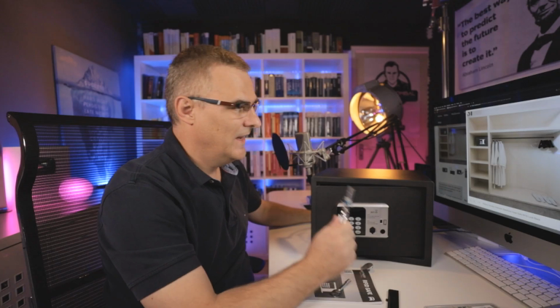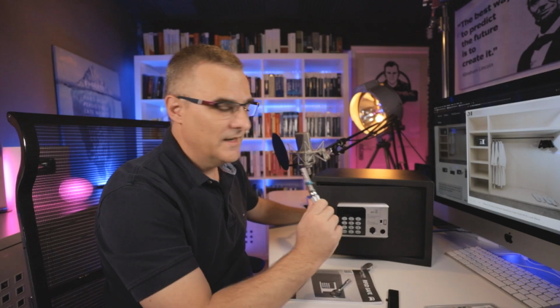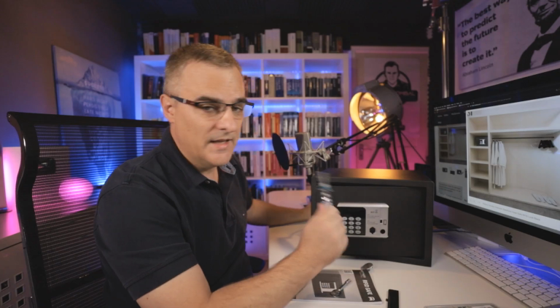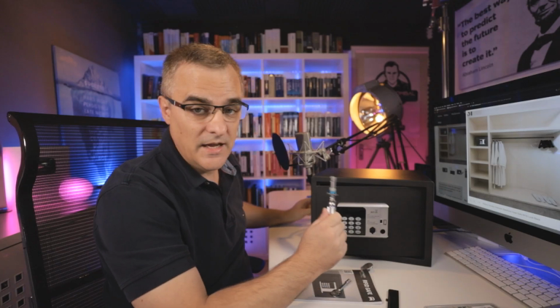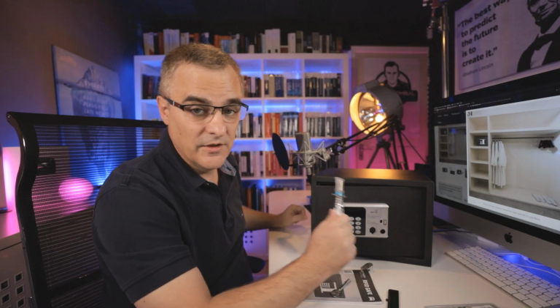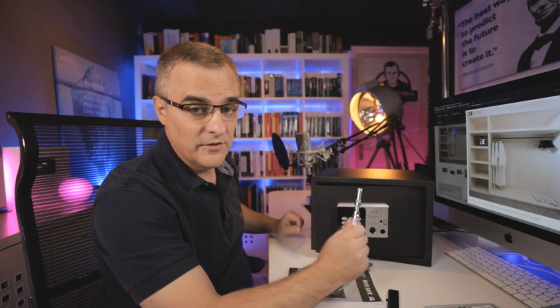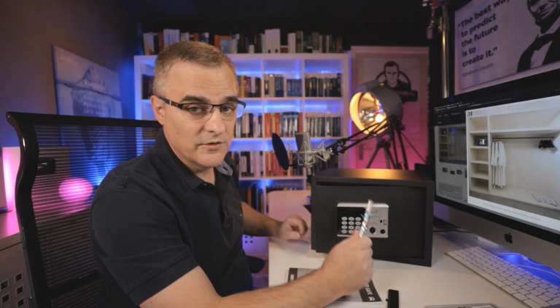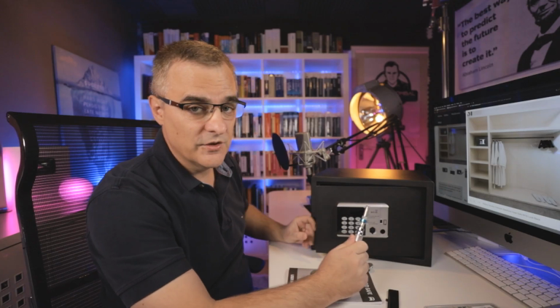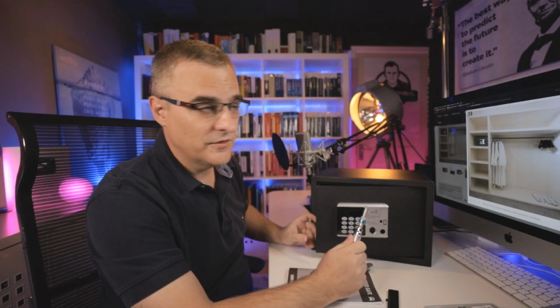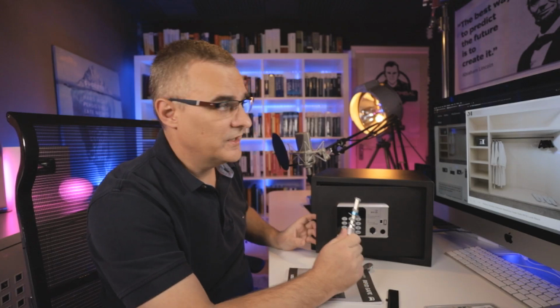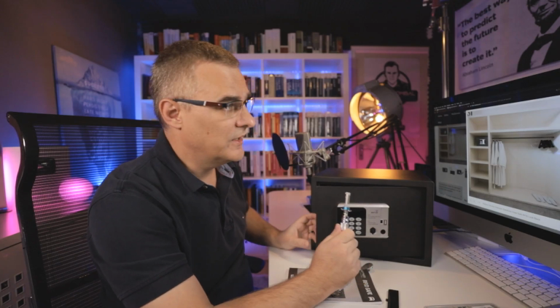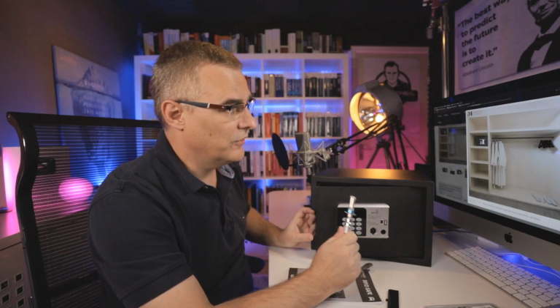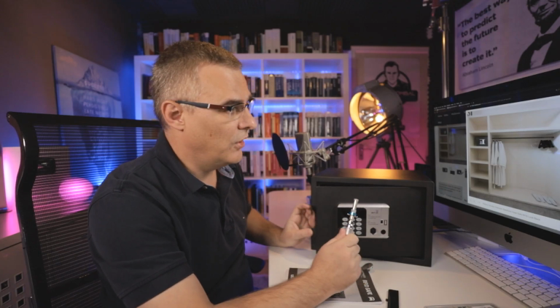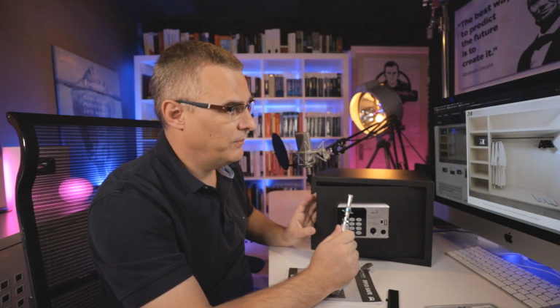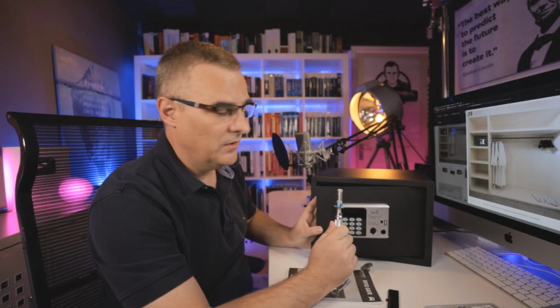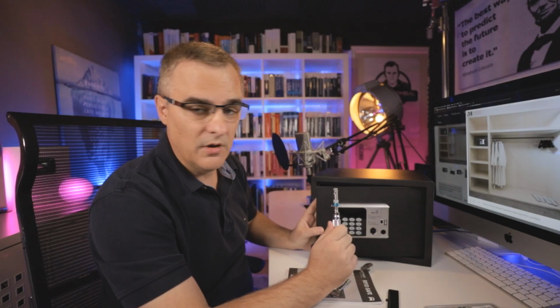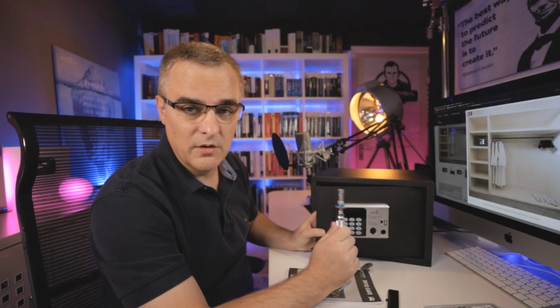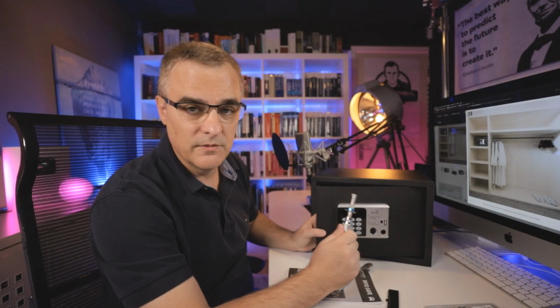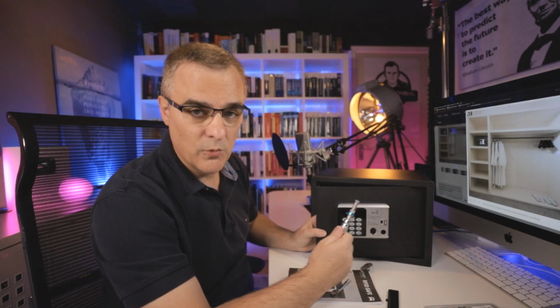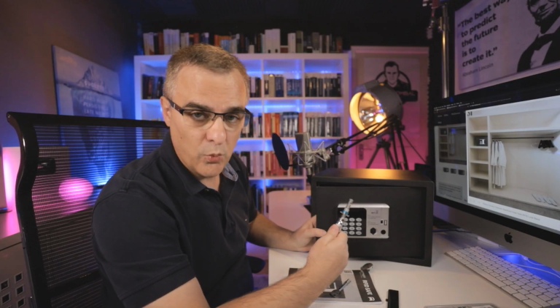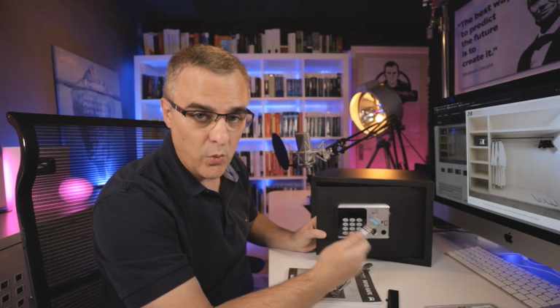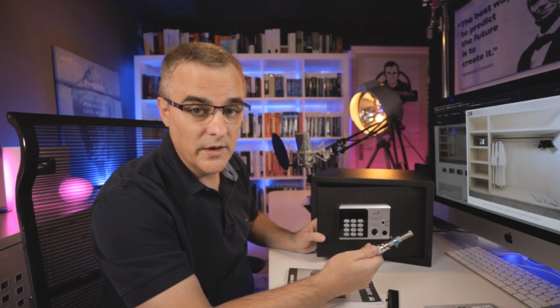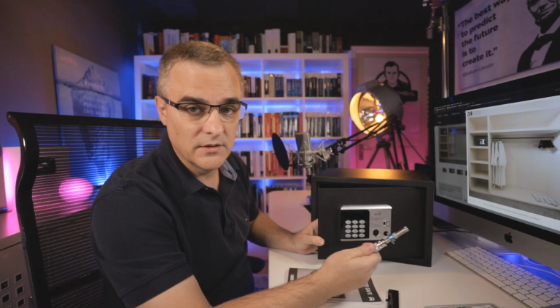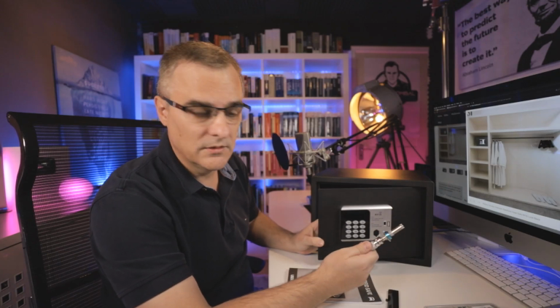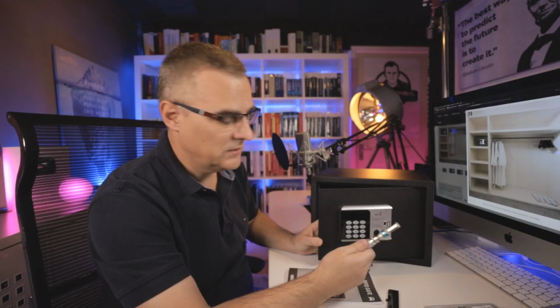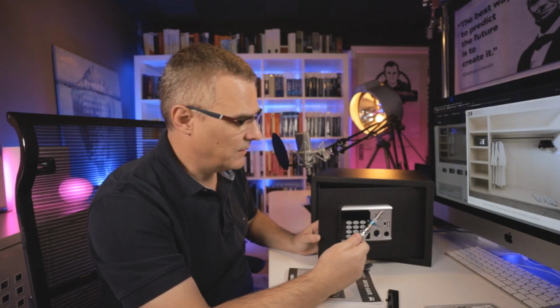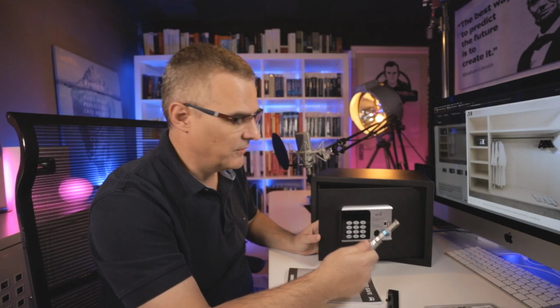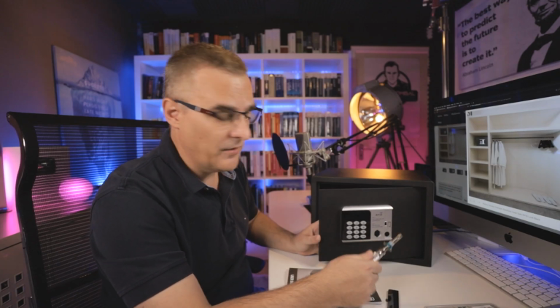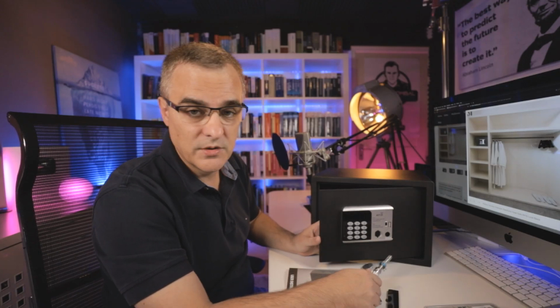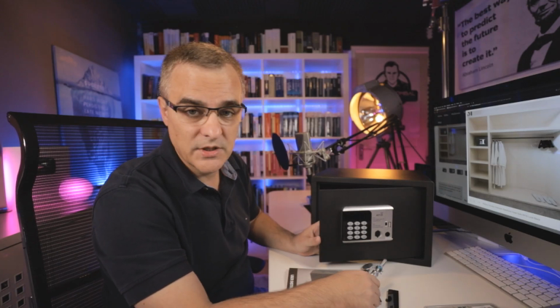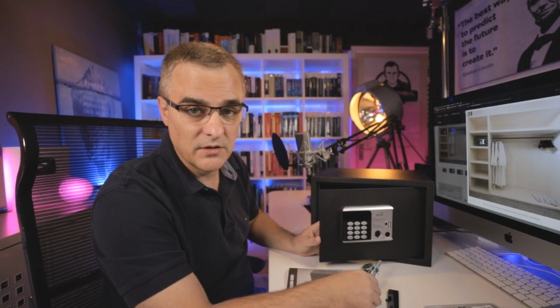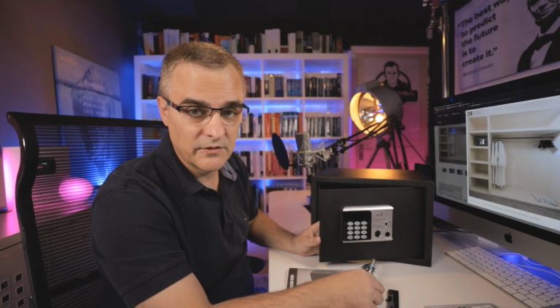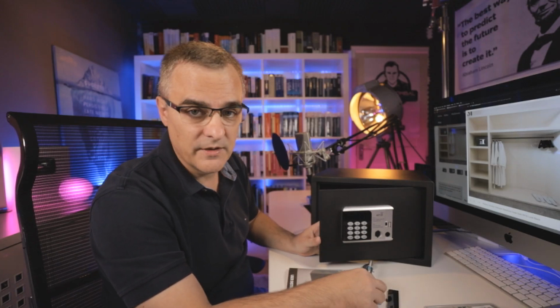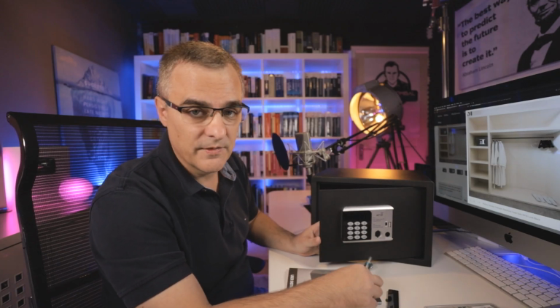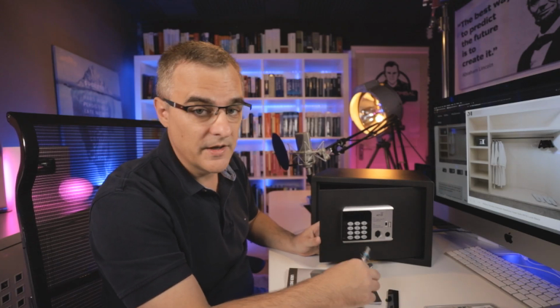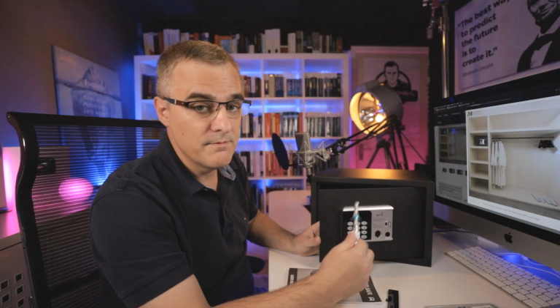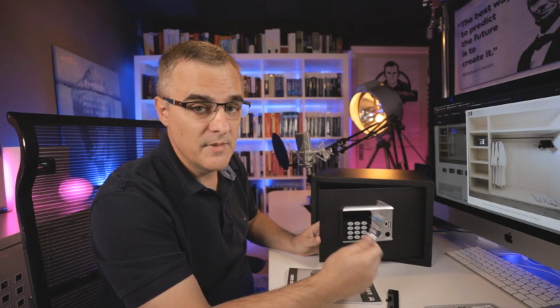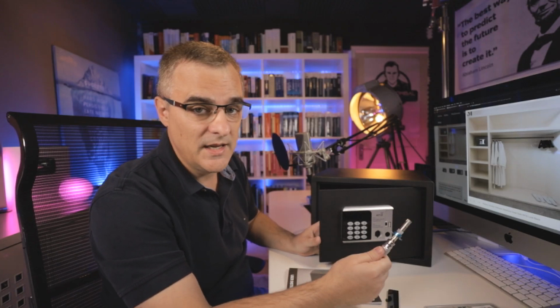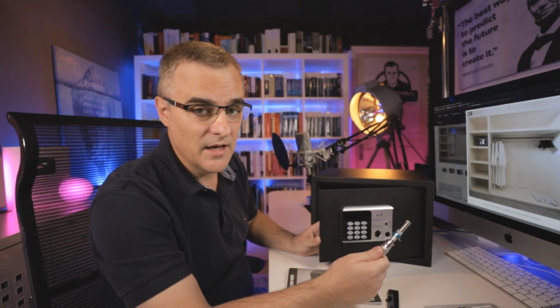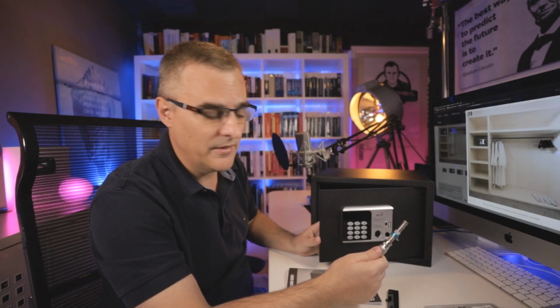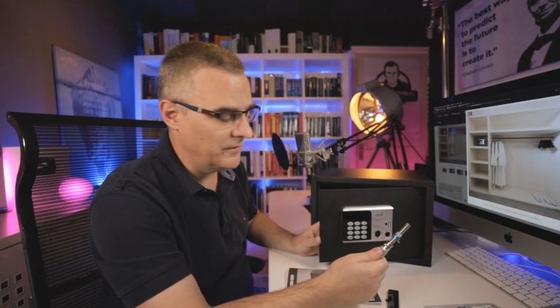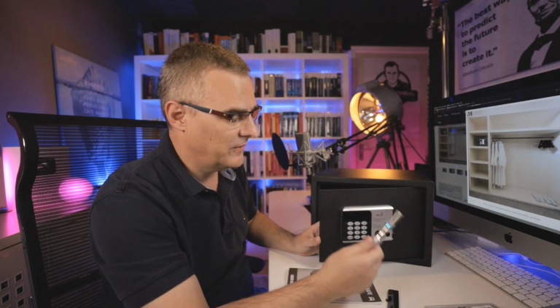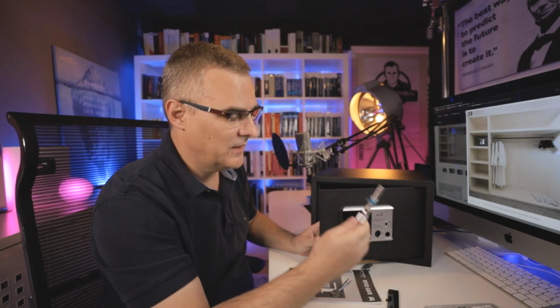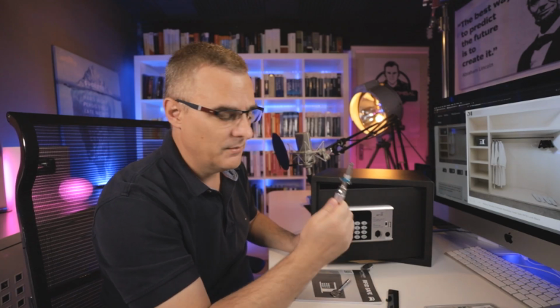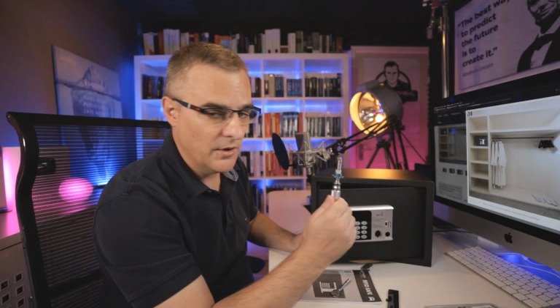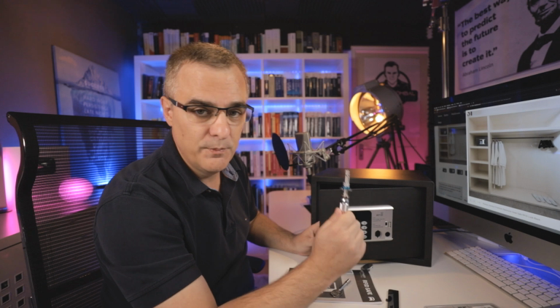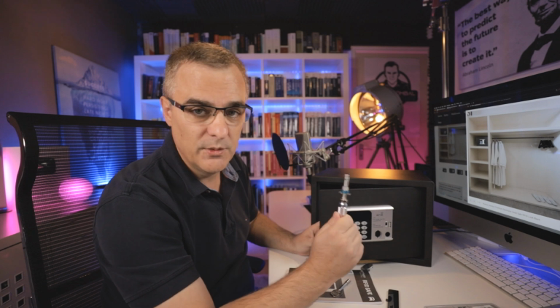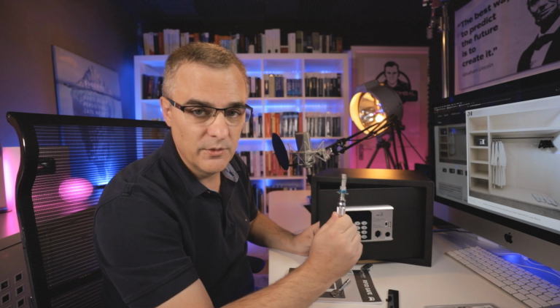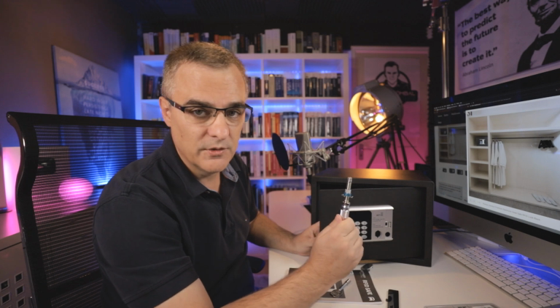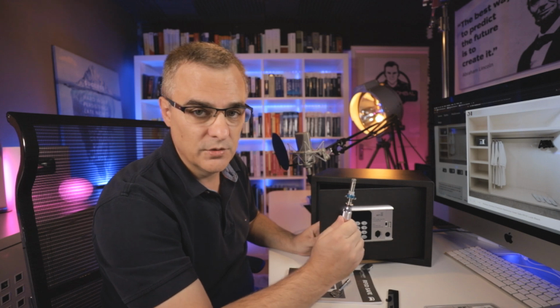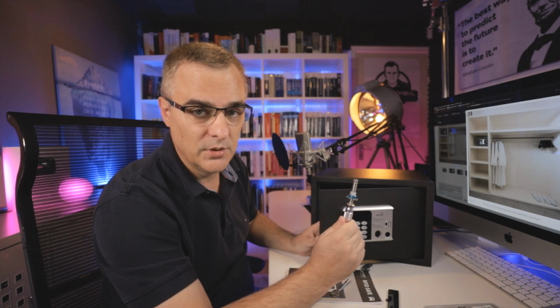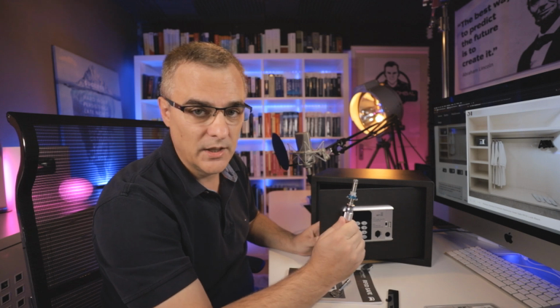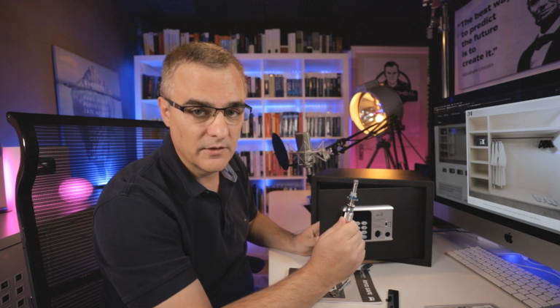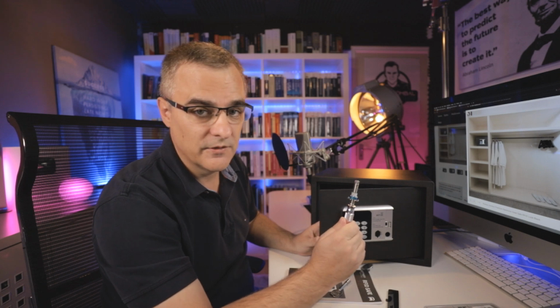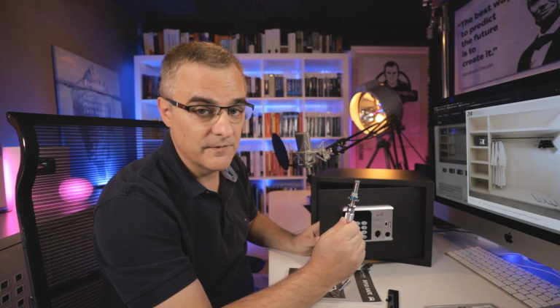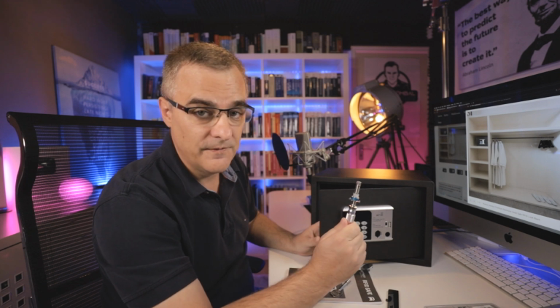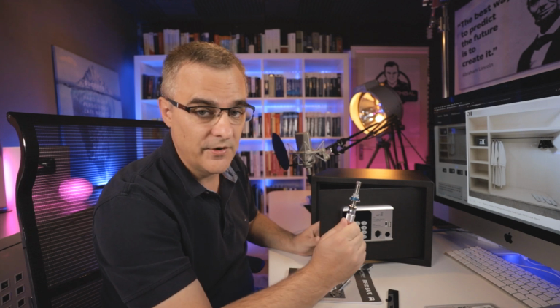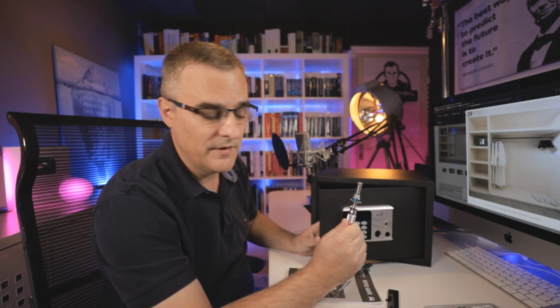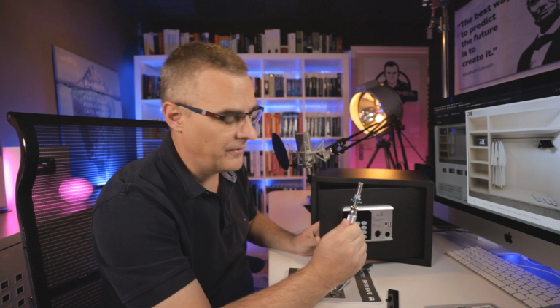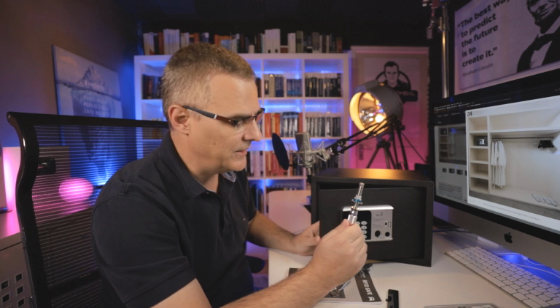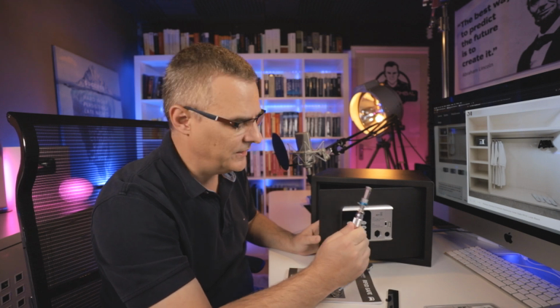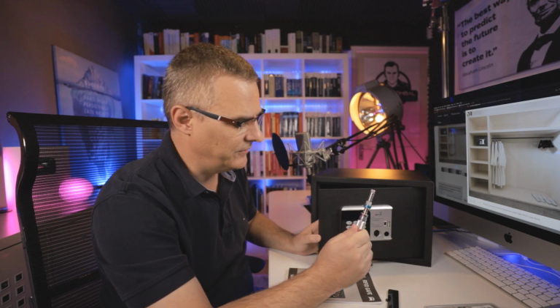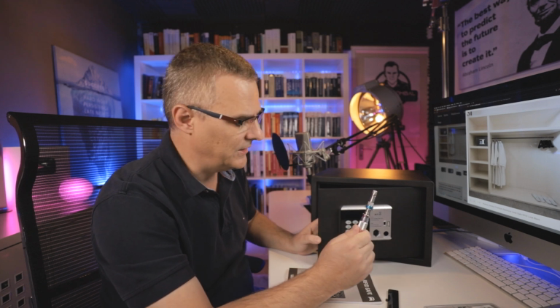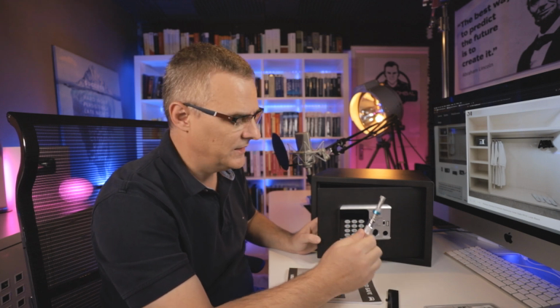And again, this is just an example of one type of hotel safe. There are many others that can be opened with a tool like this very, very easily.